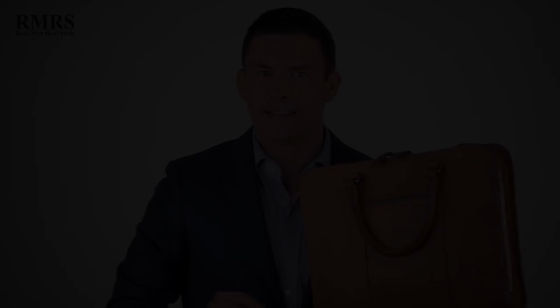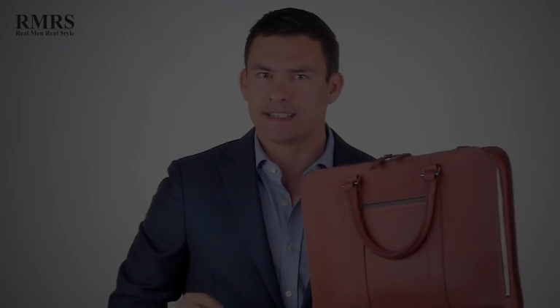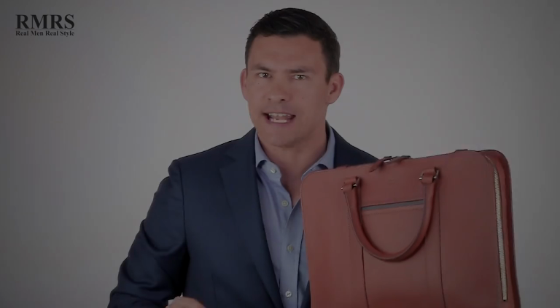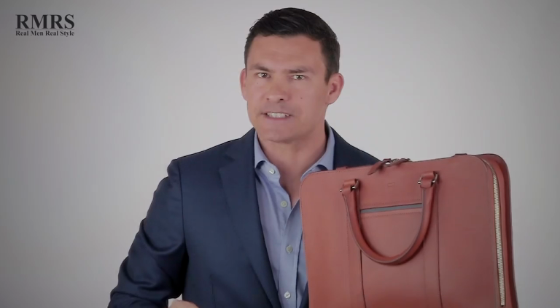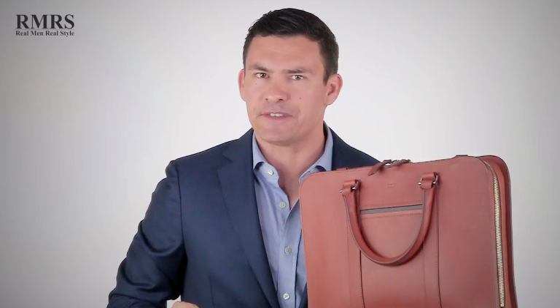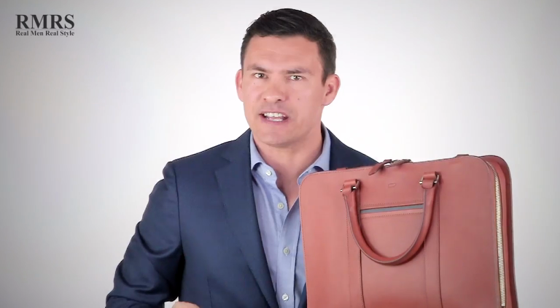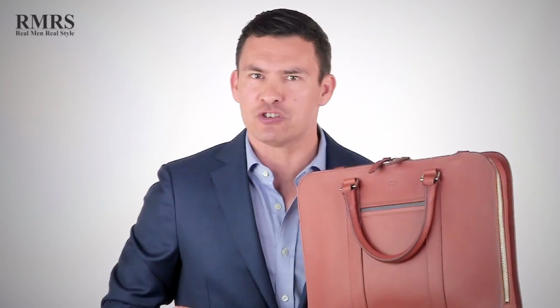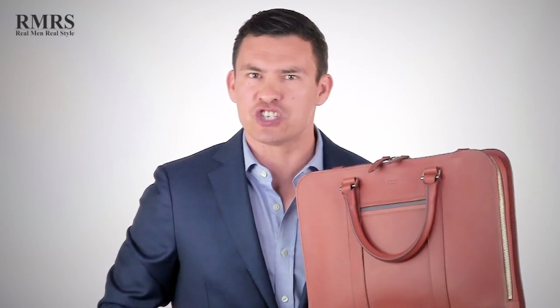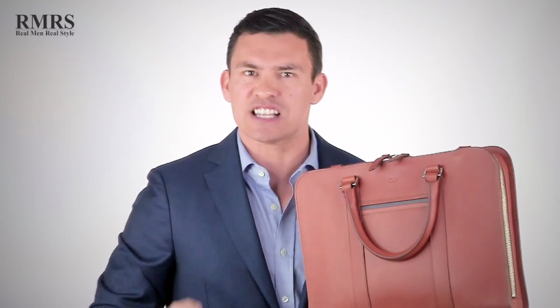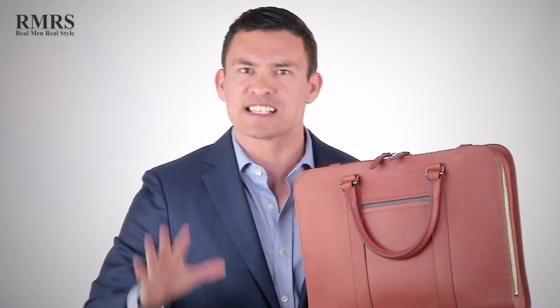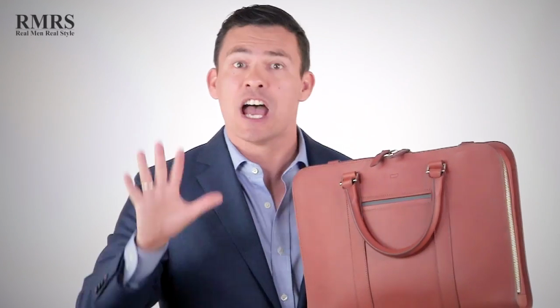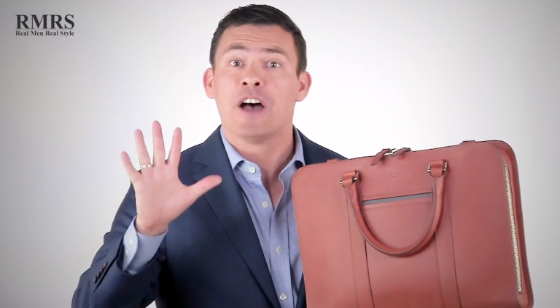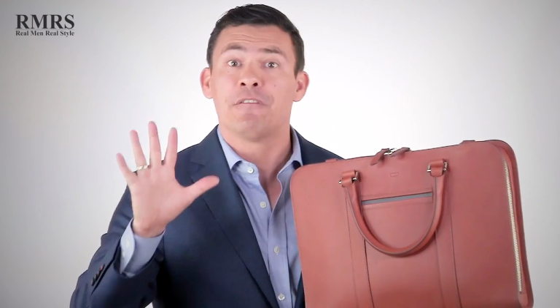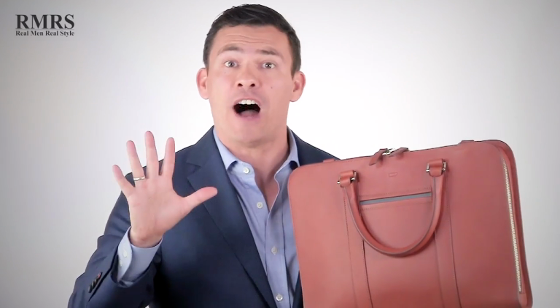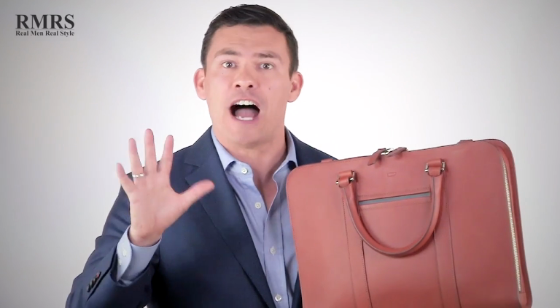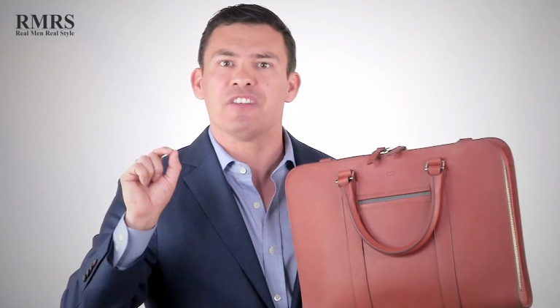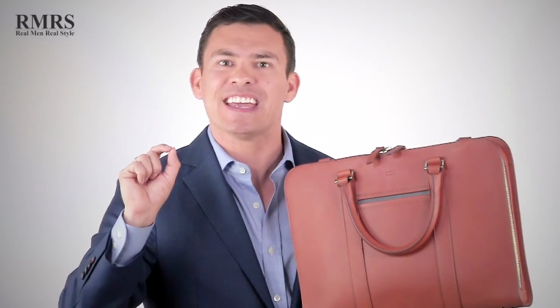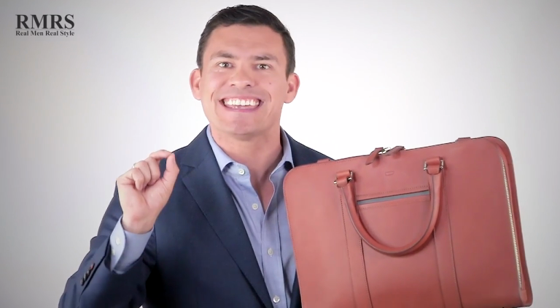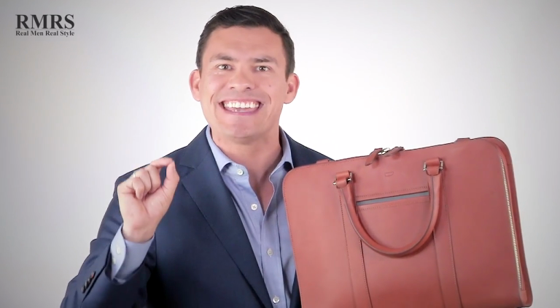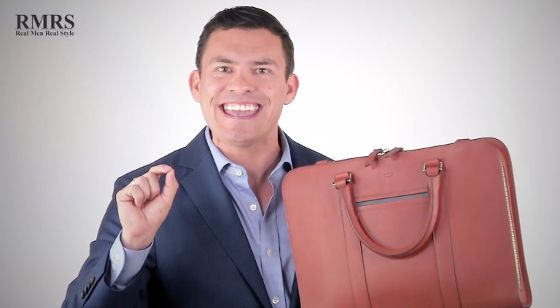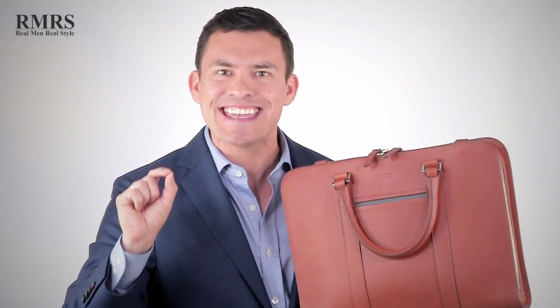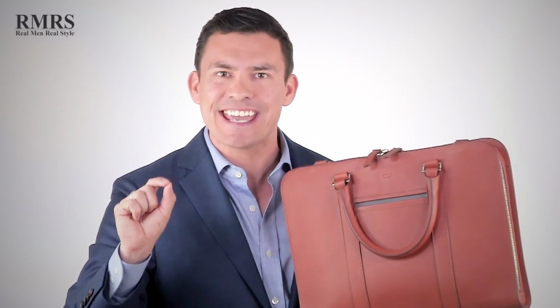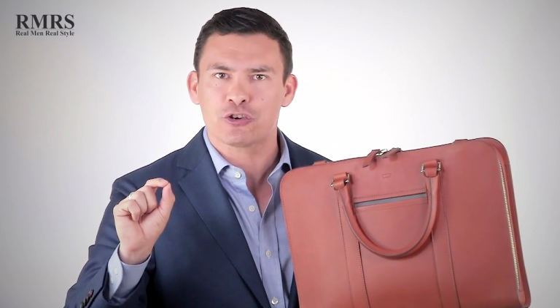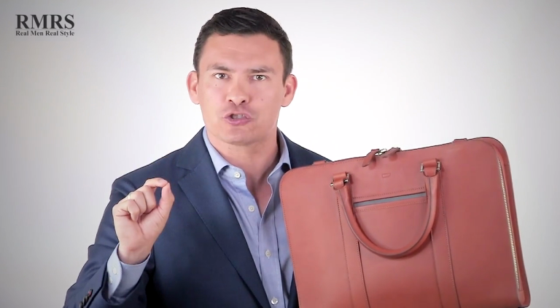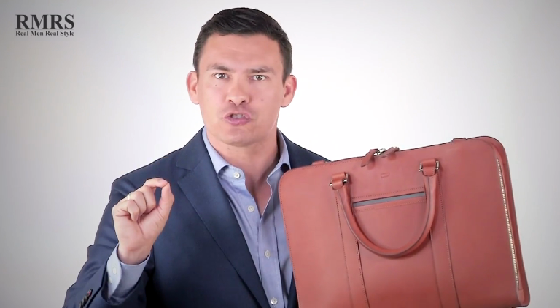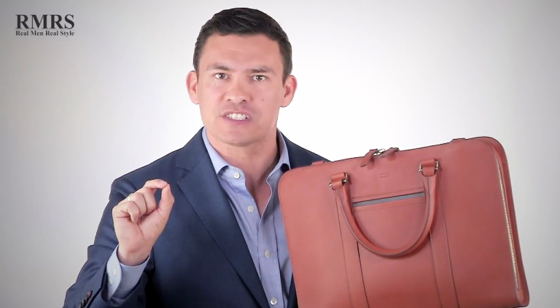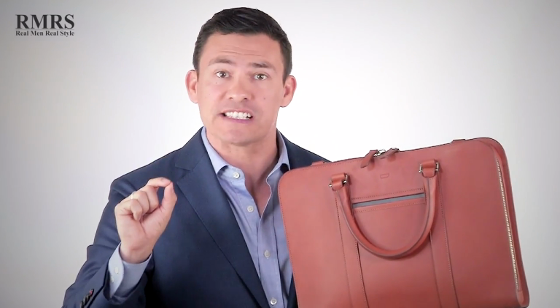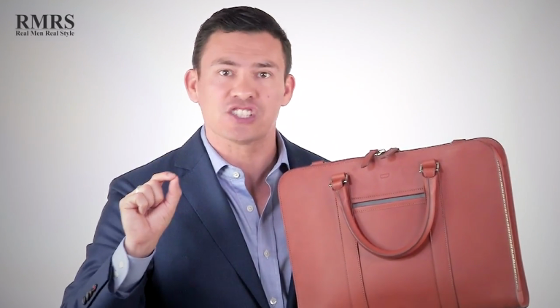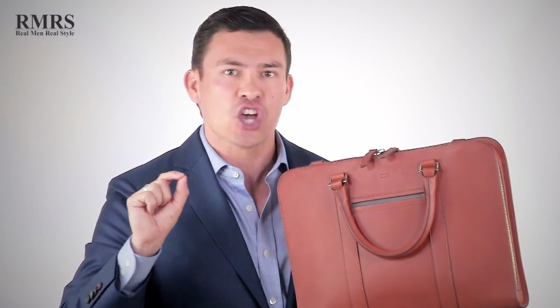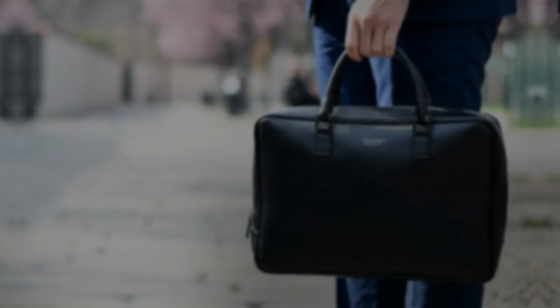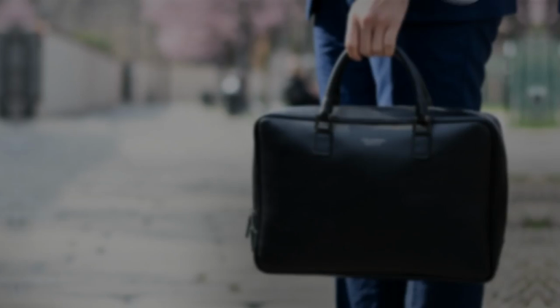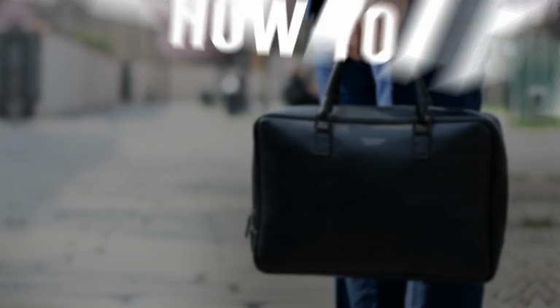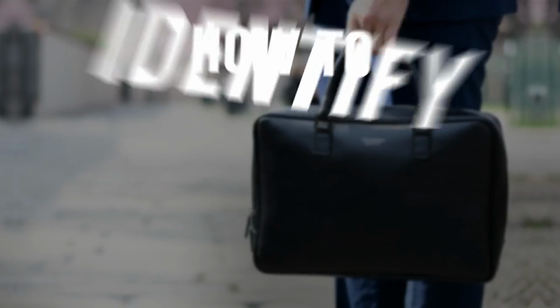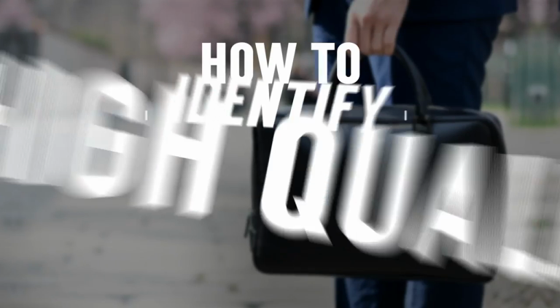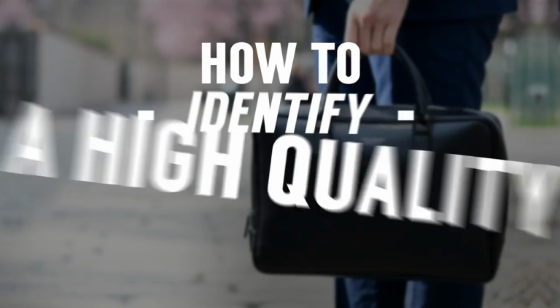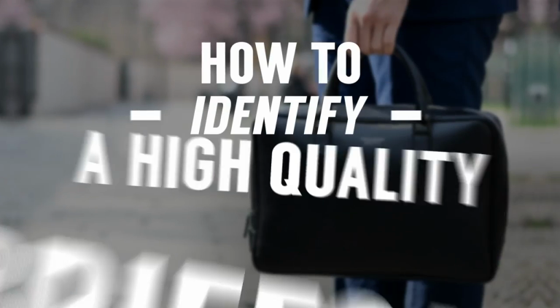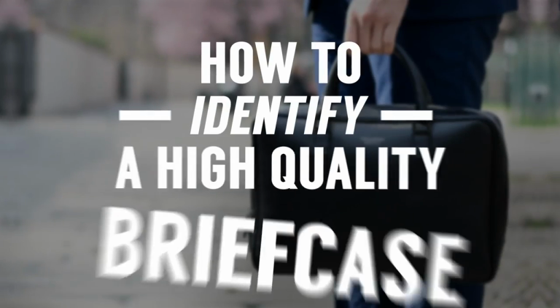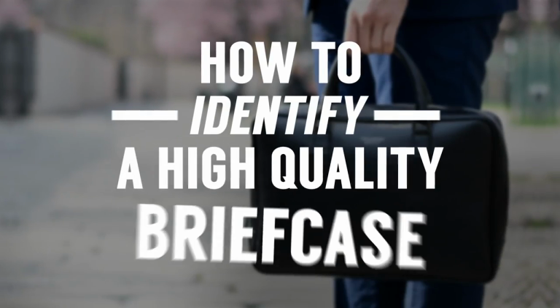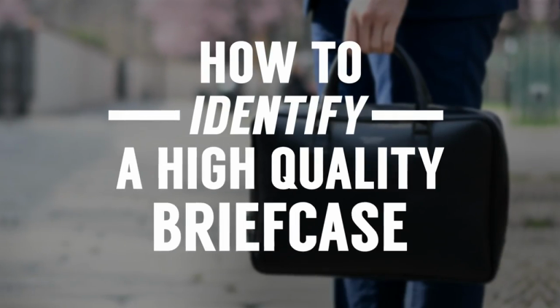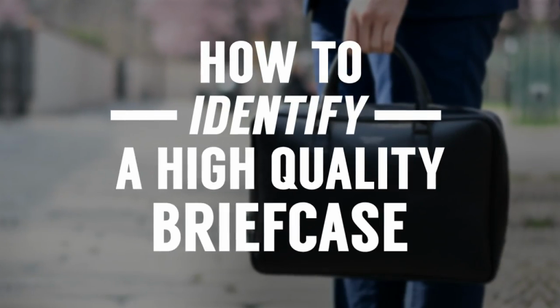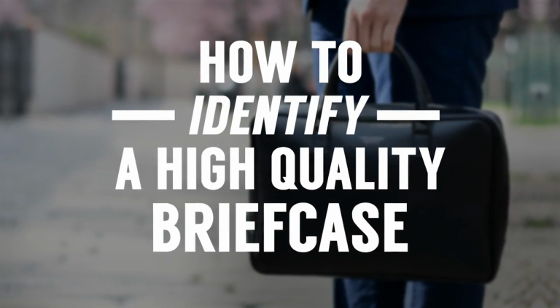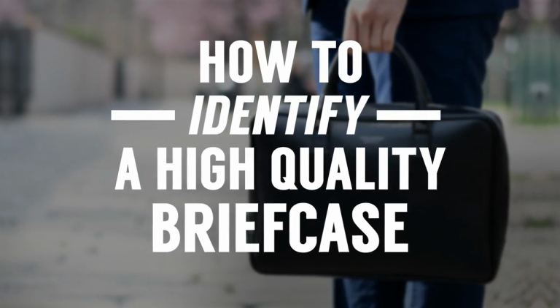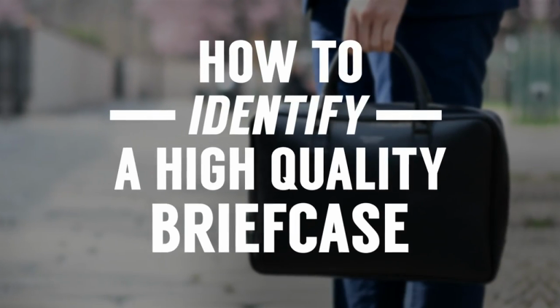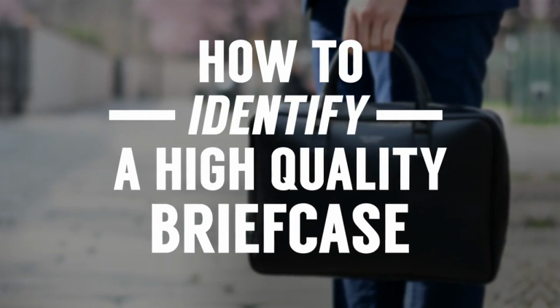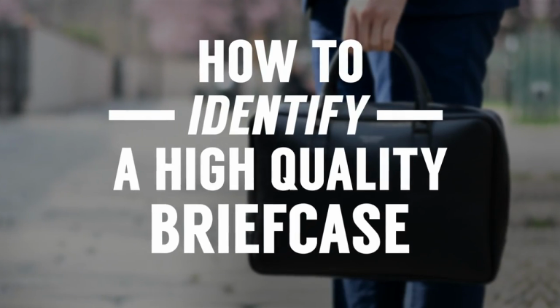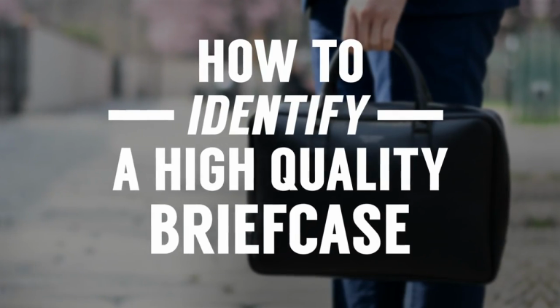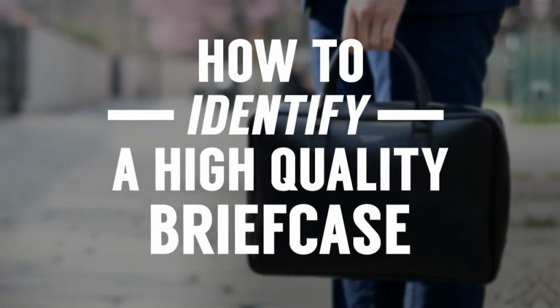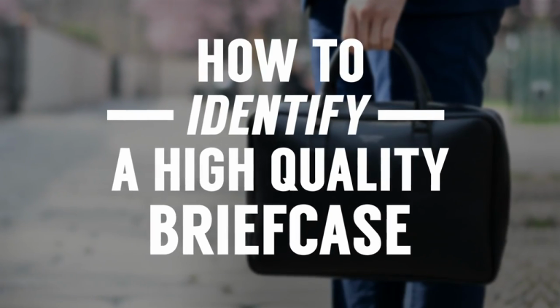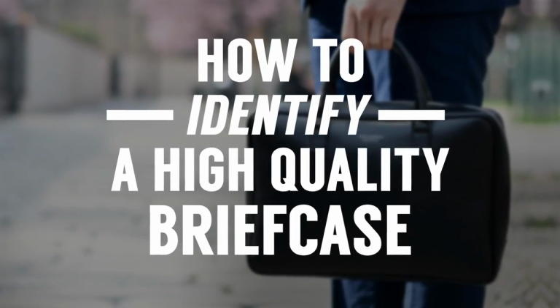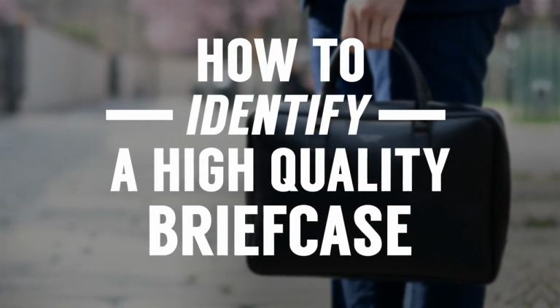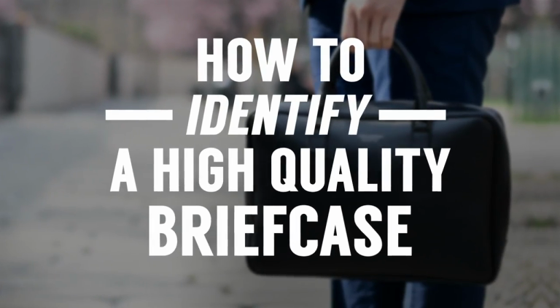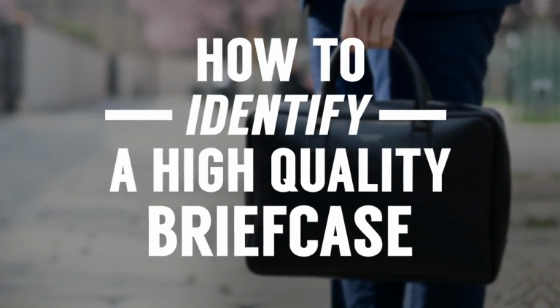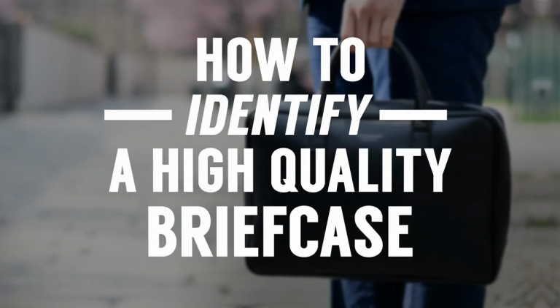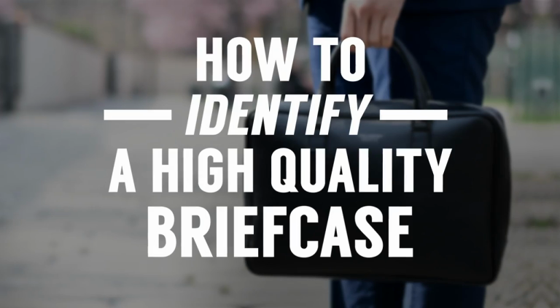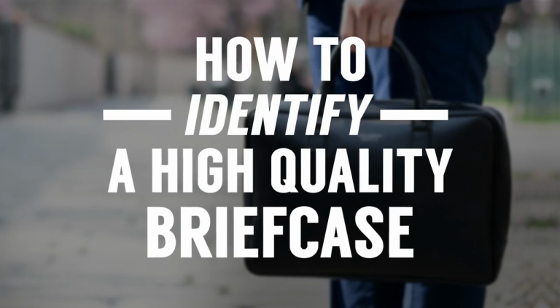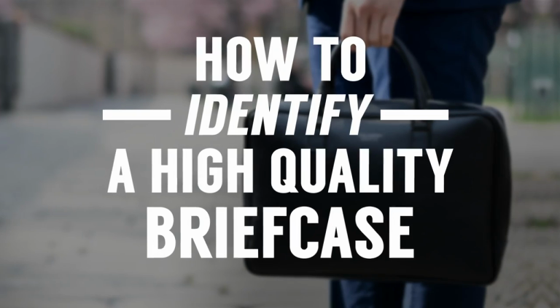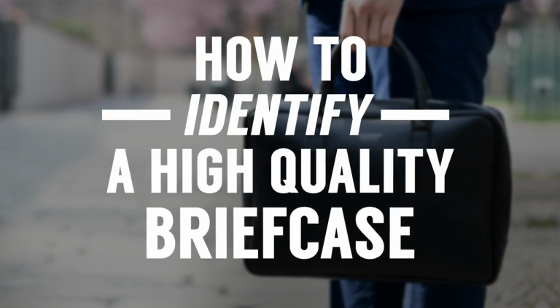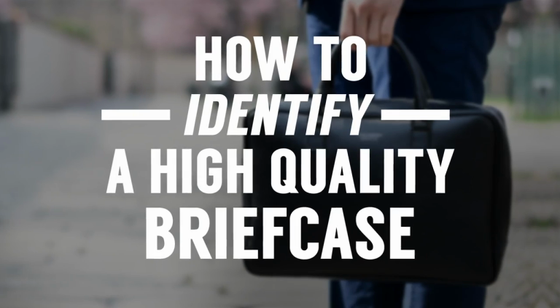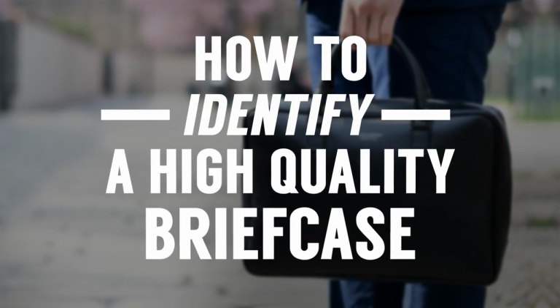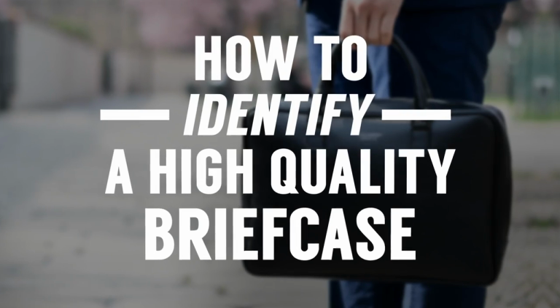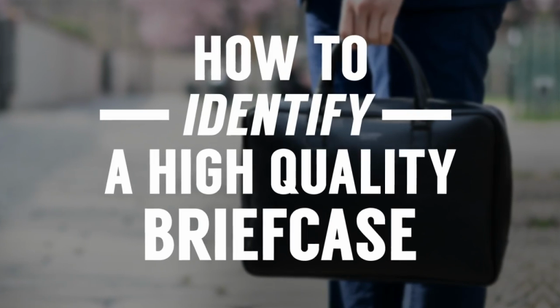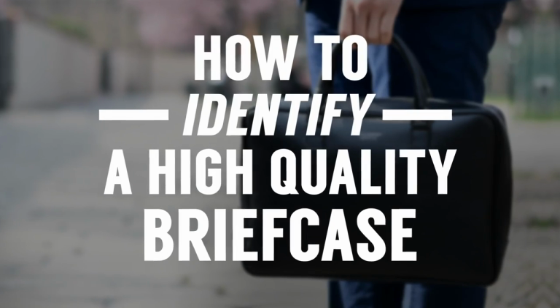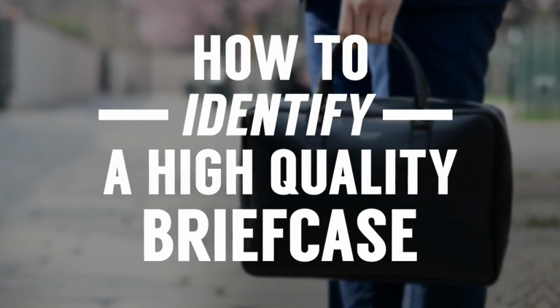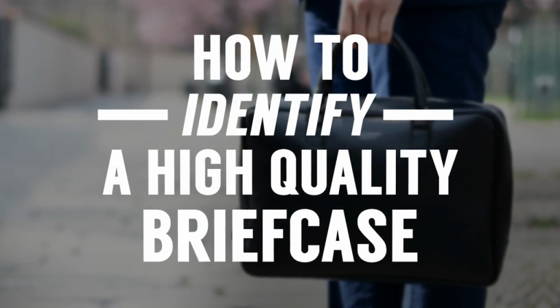In today's video, gents, five key characteristics you need to be able to identify when buying a quality briefcase.